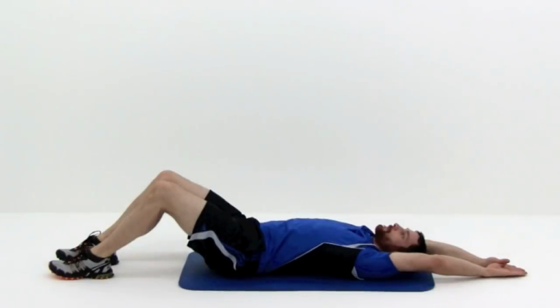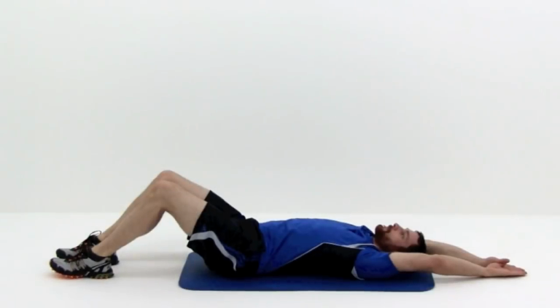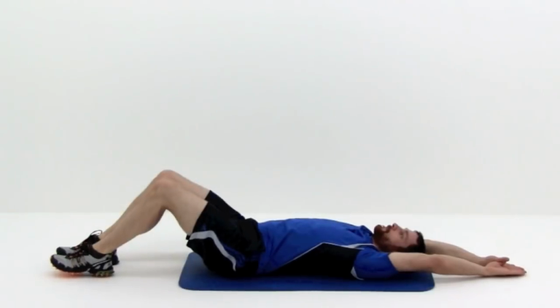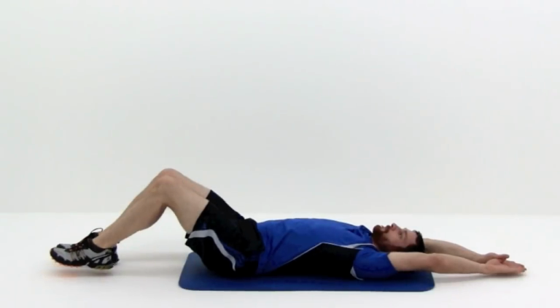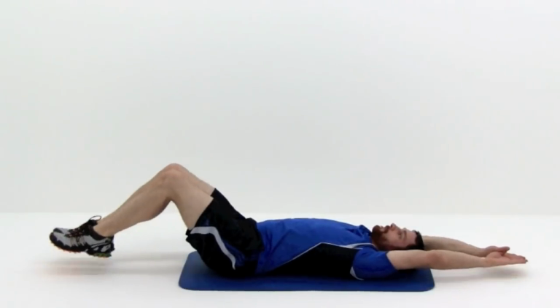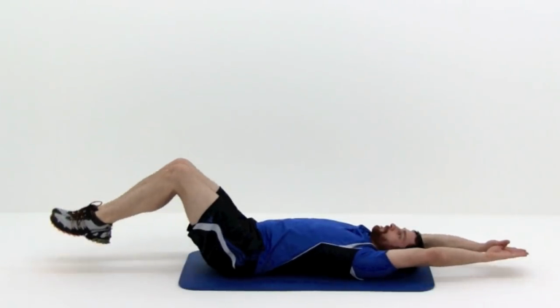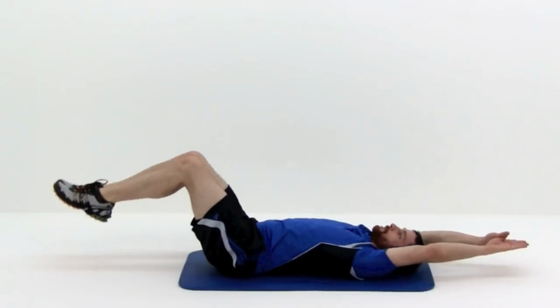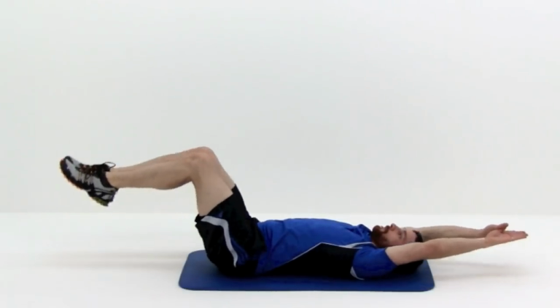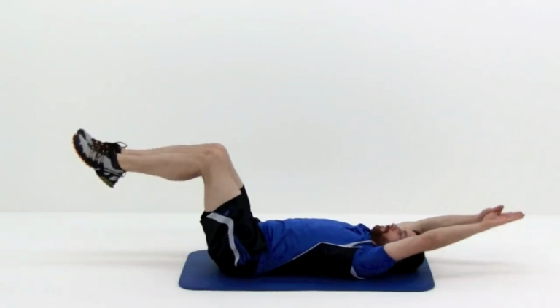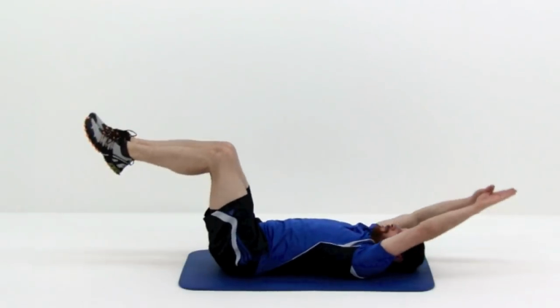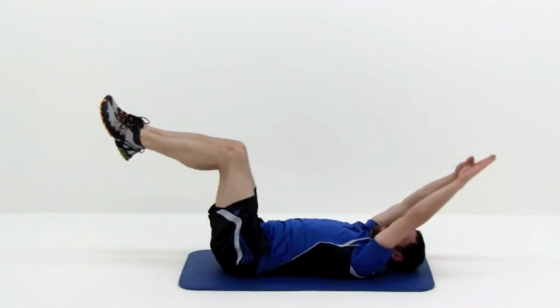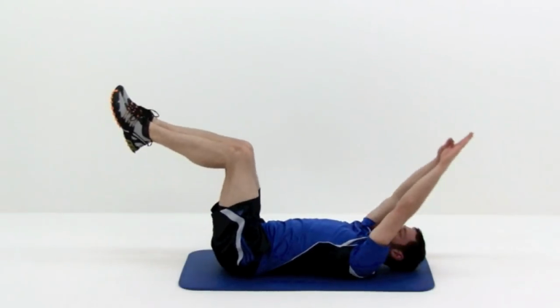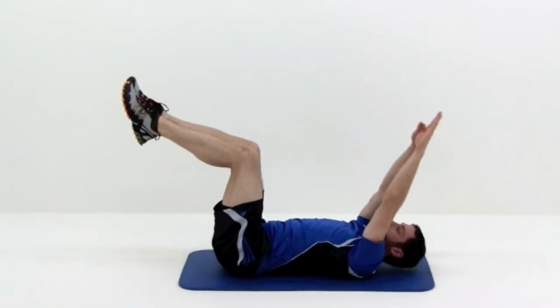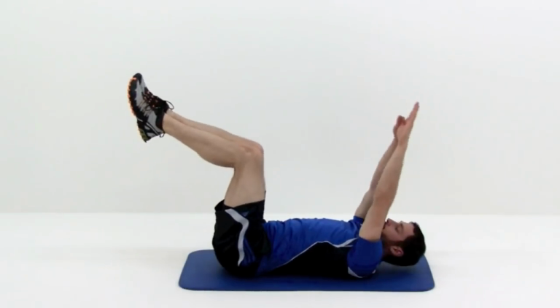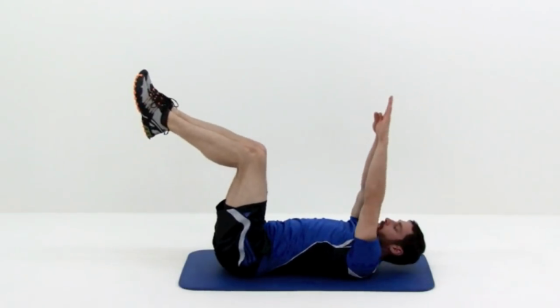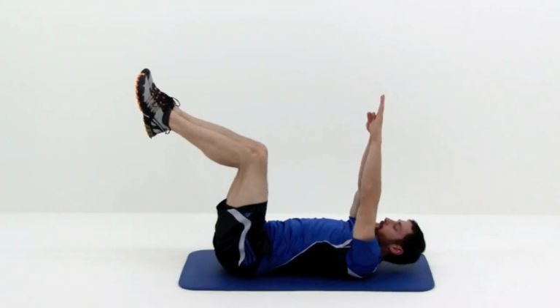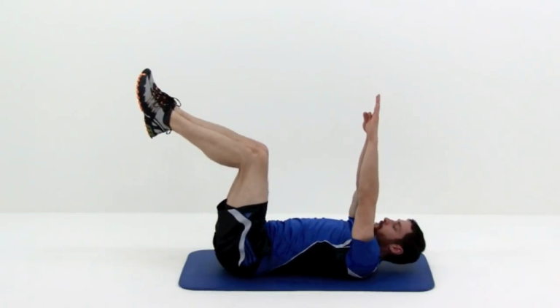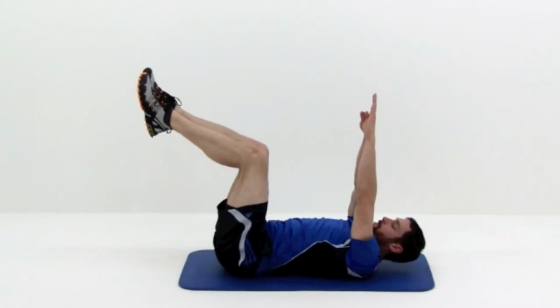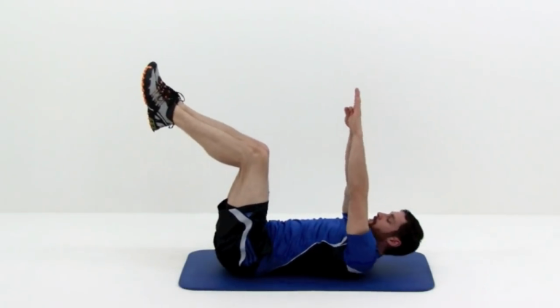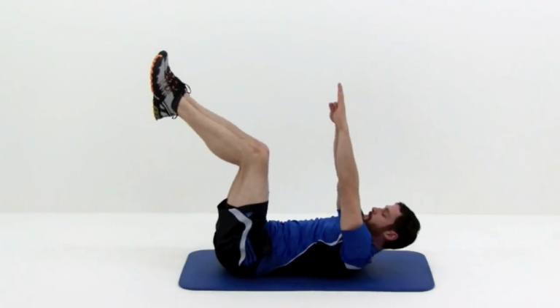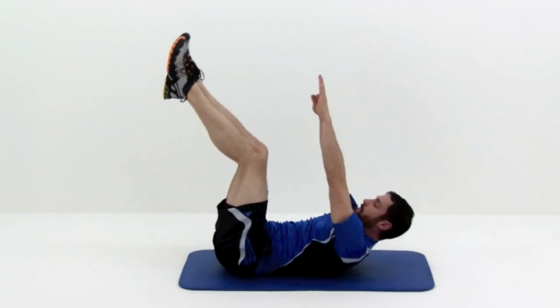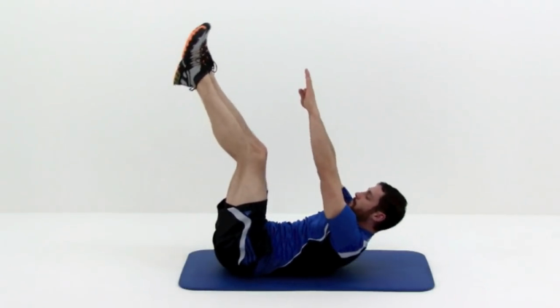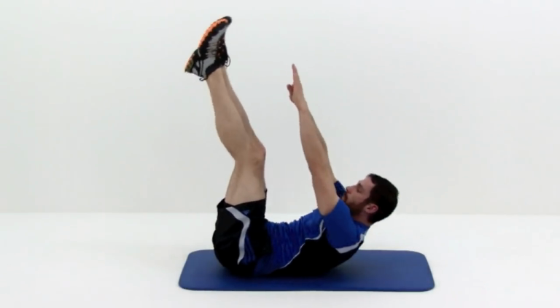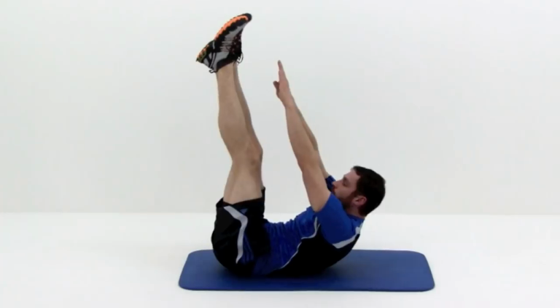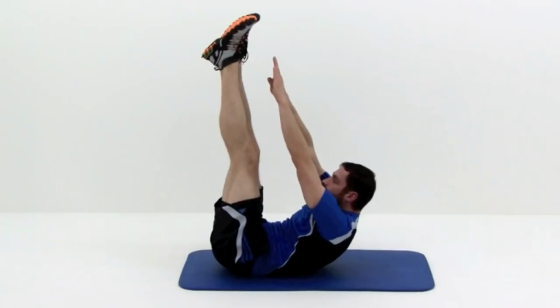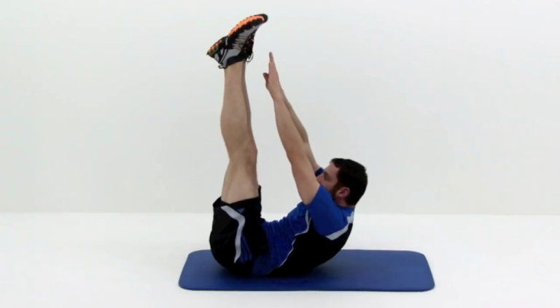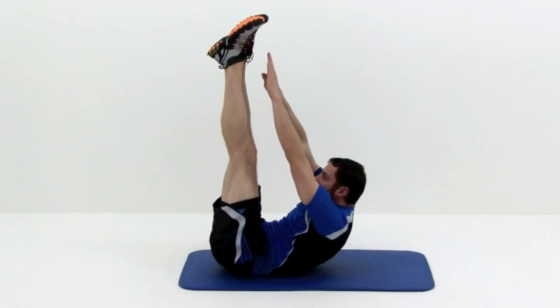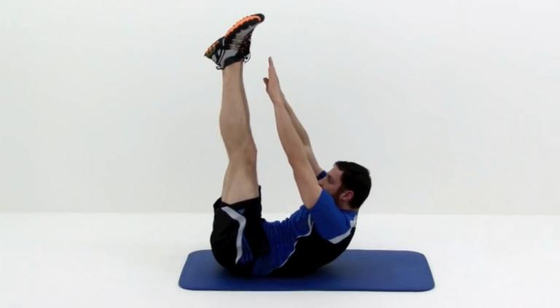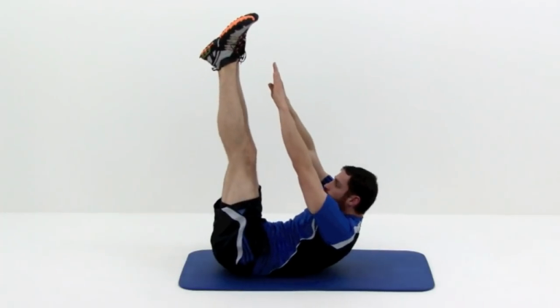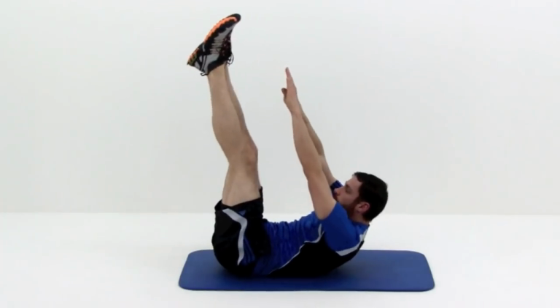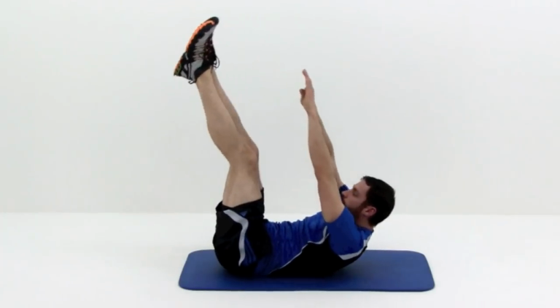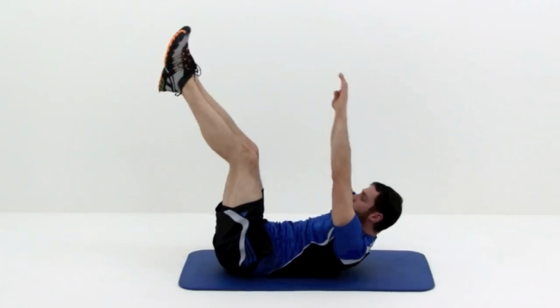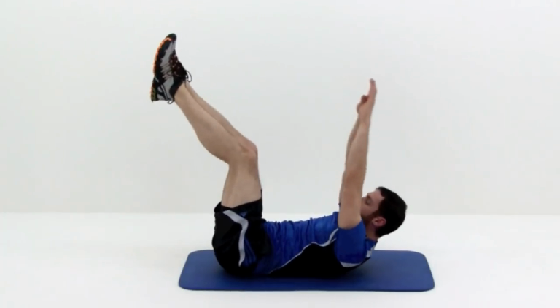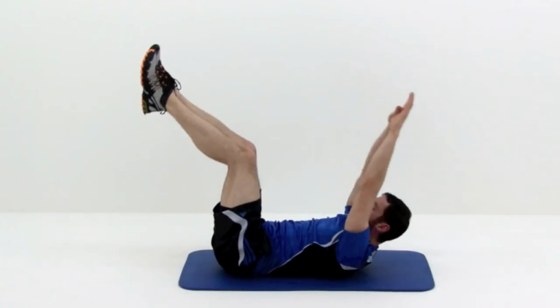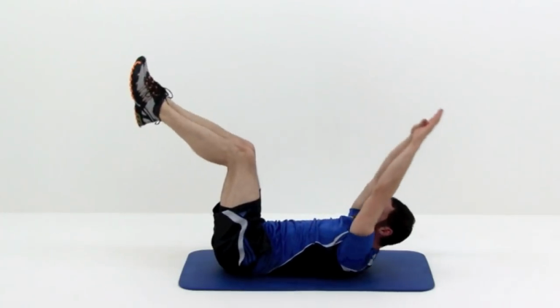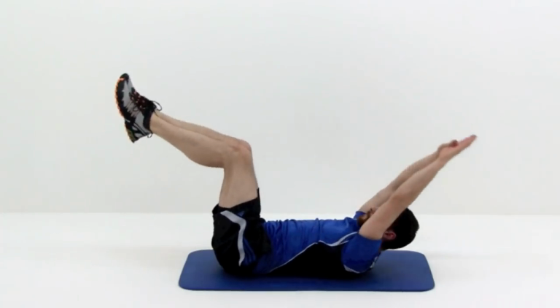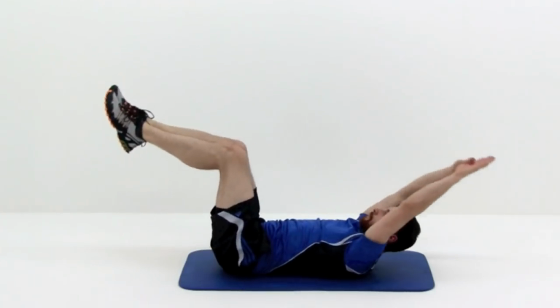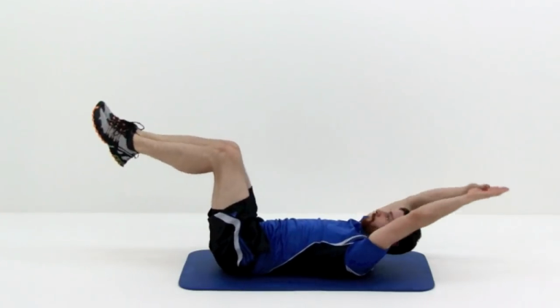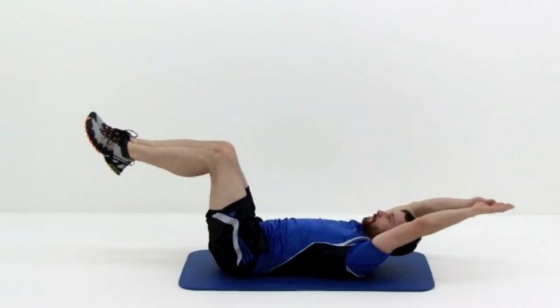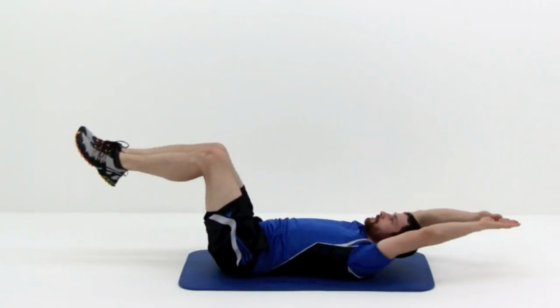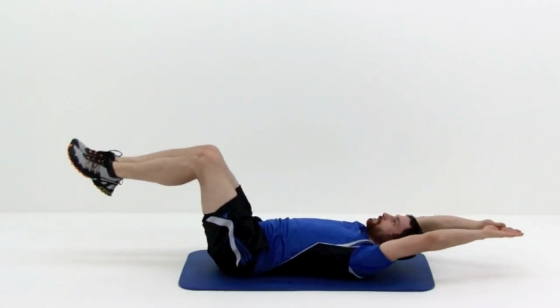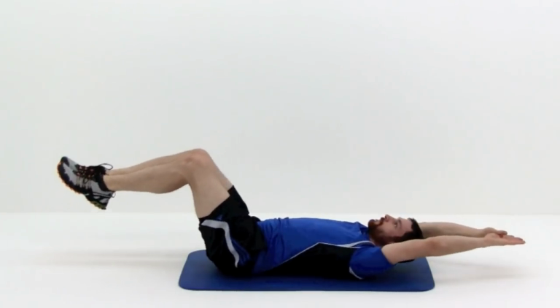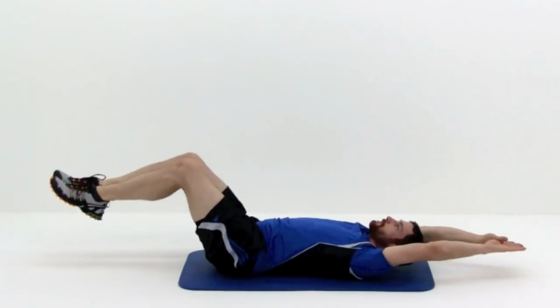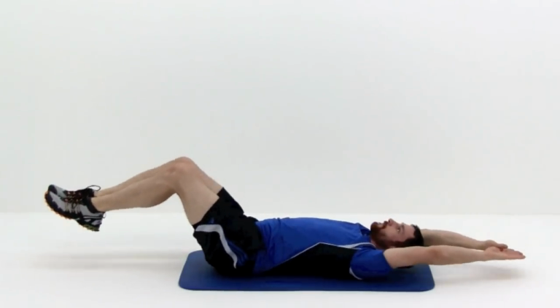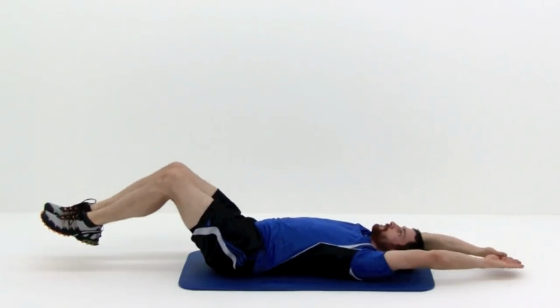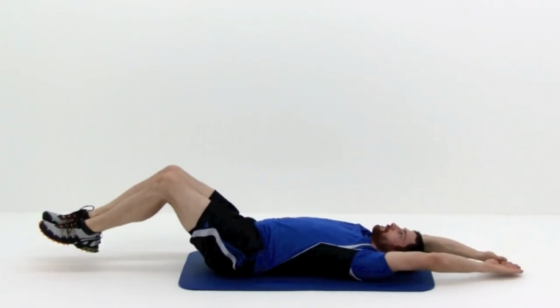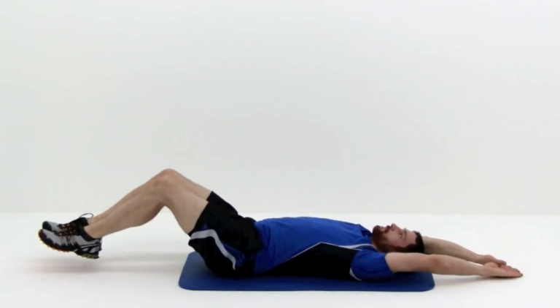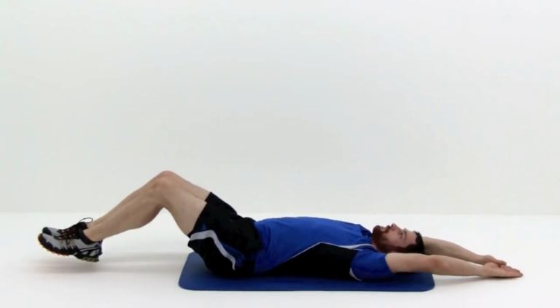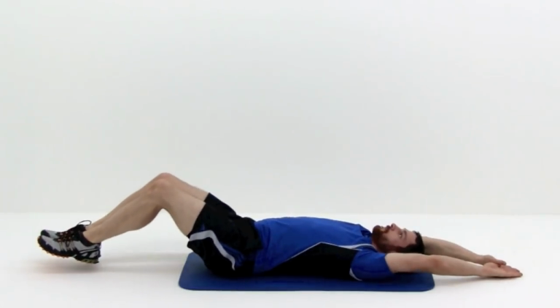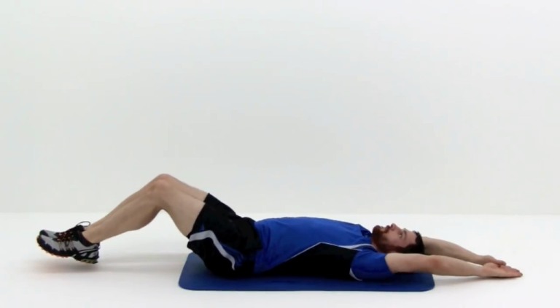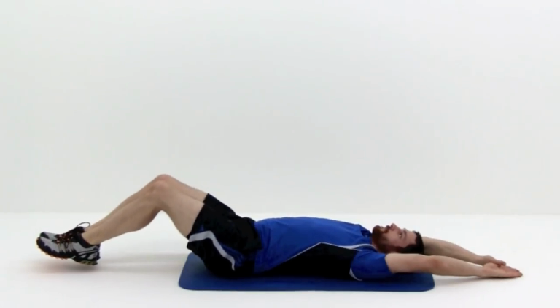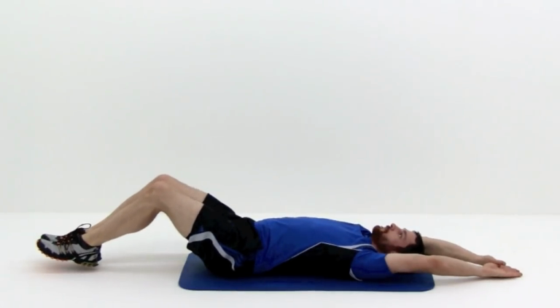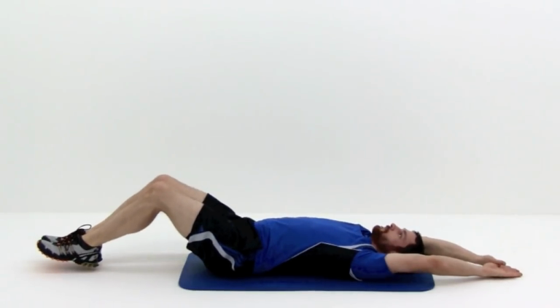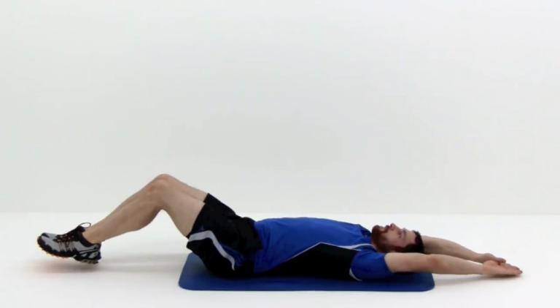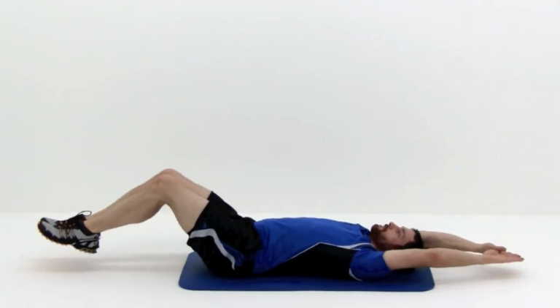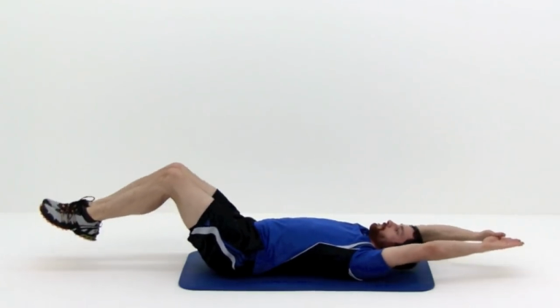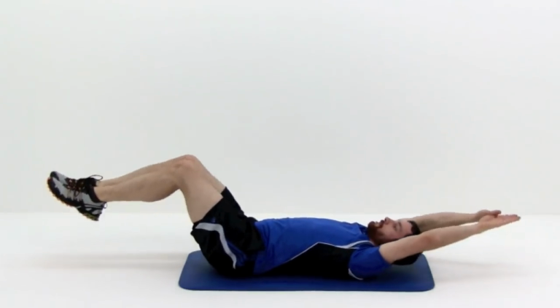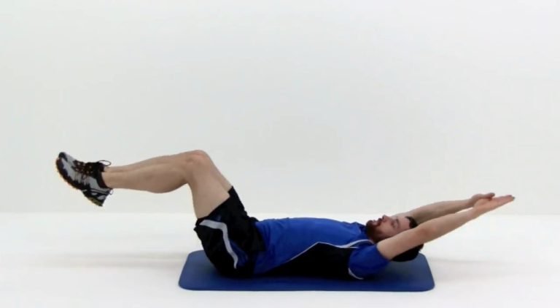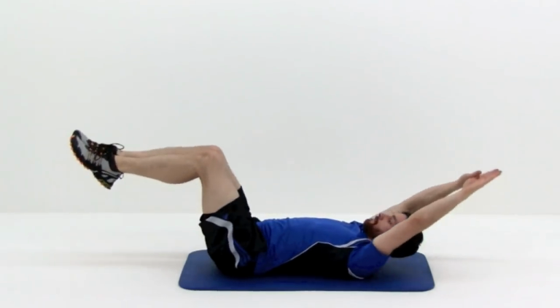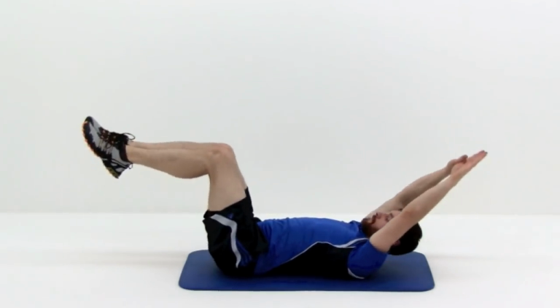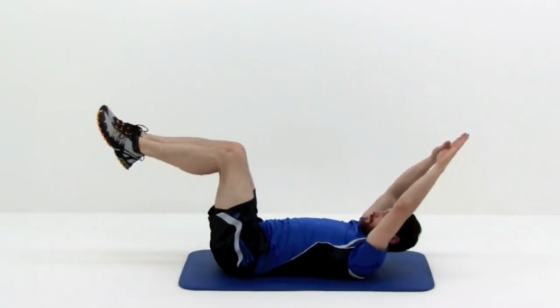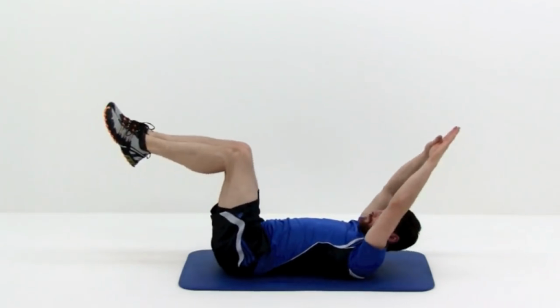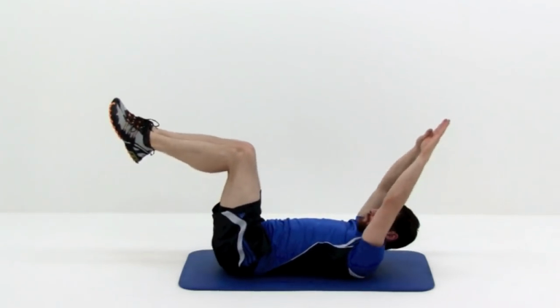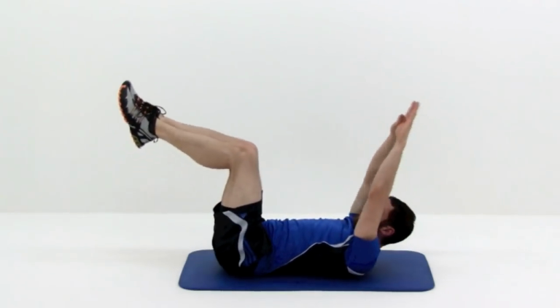Lie on a mat face up and extend your arms up over your head and your legs out in the opposite direction, with your knees at a 90 degree angle and your feet on the ground.